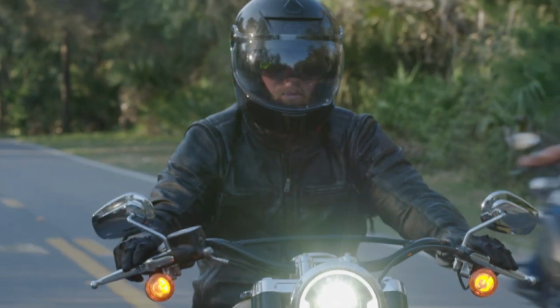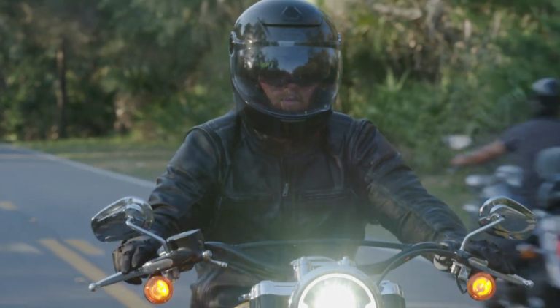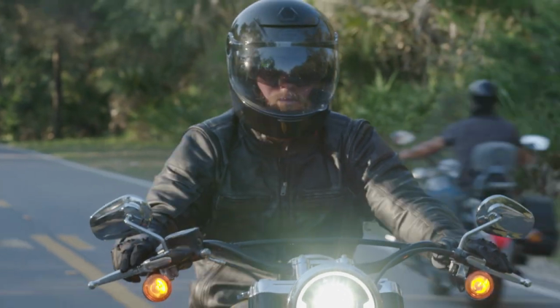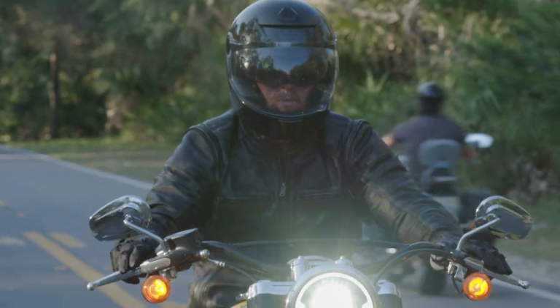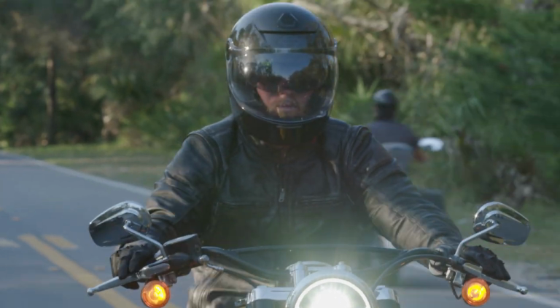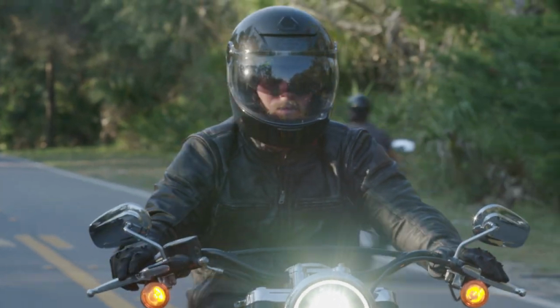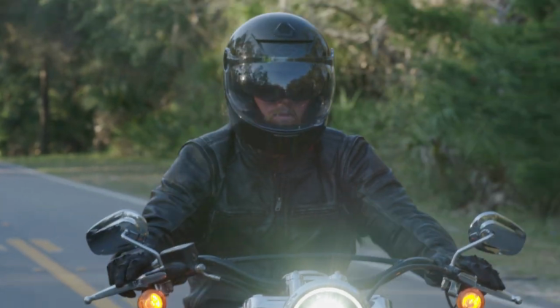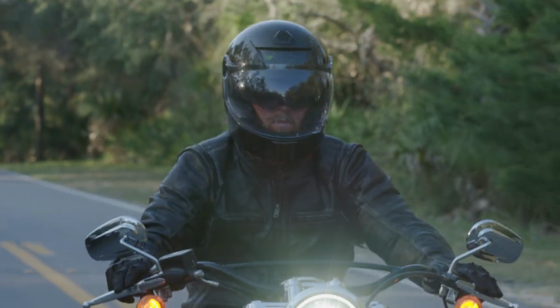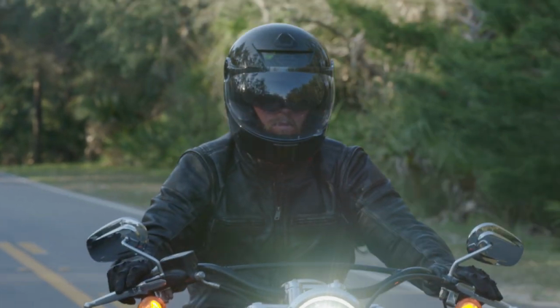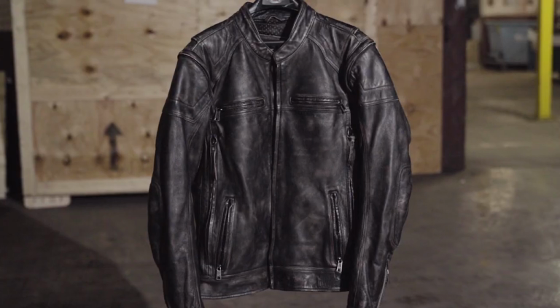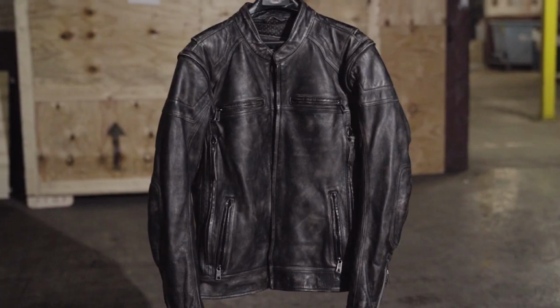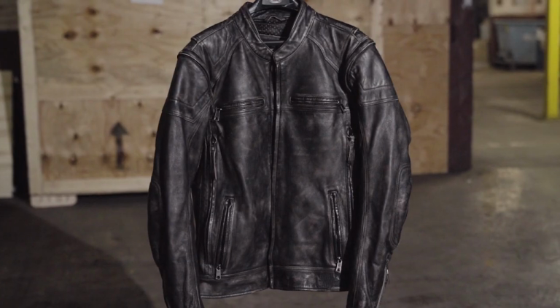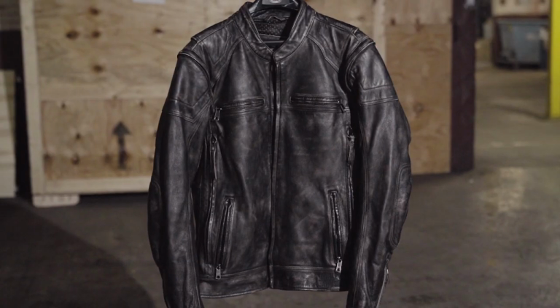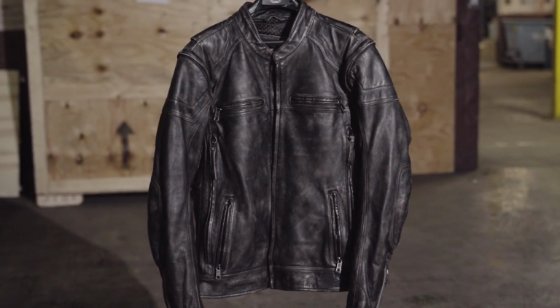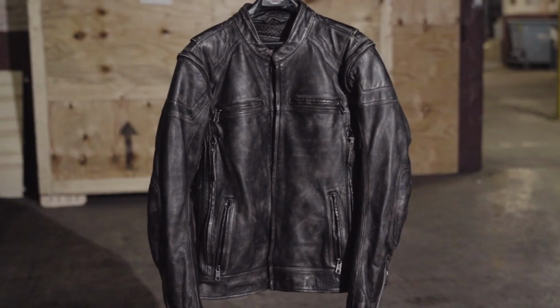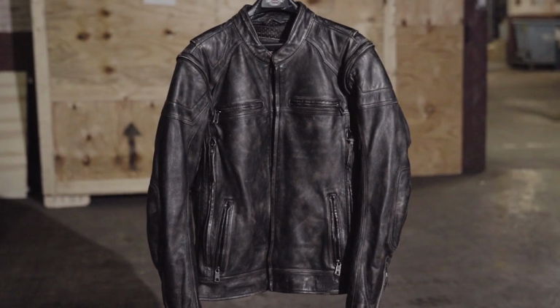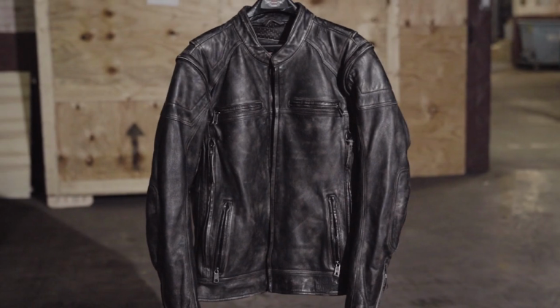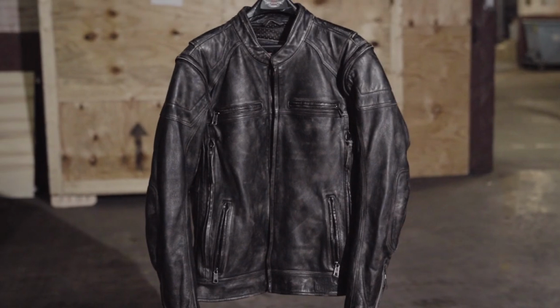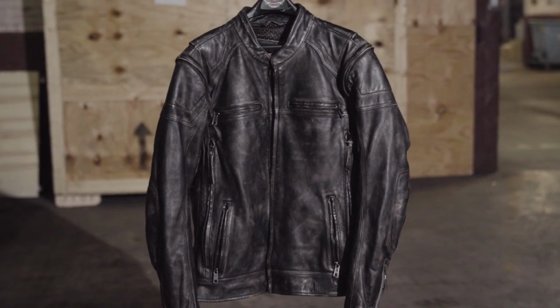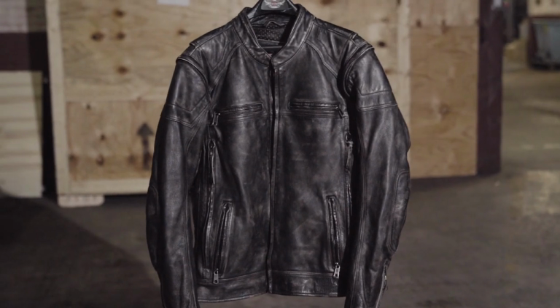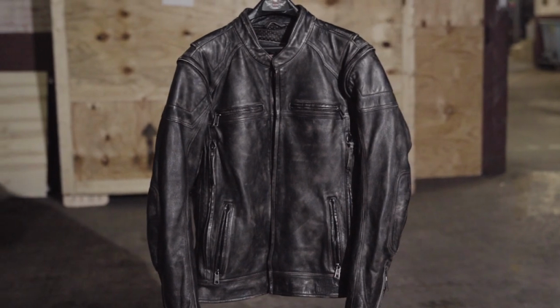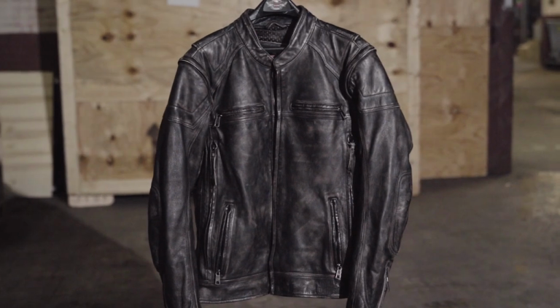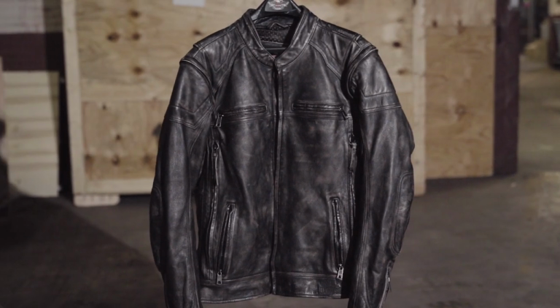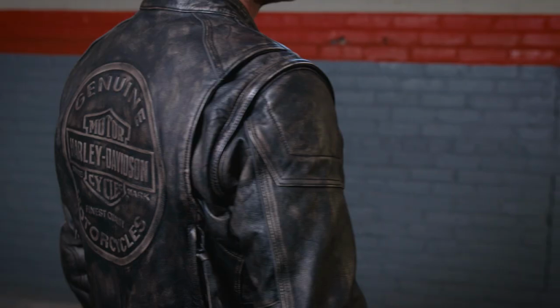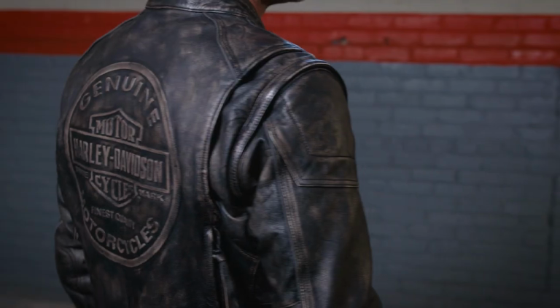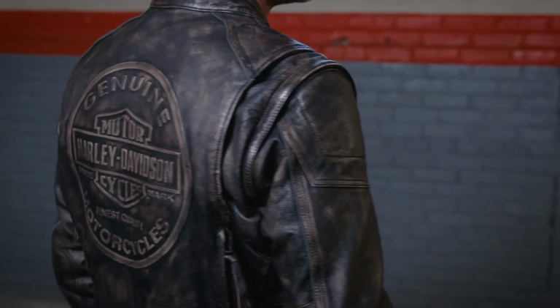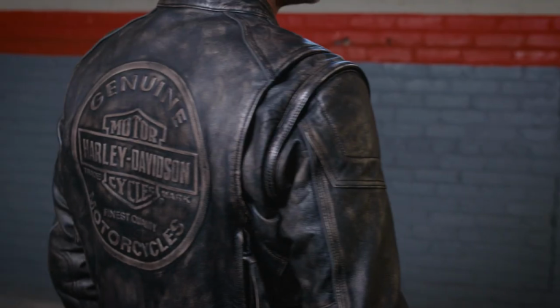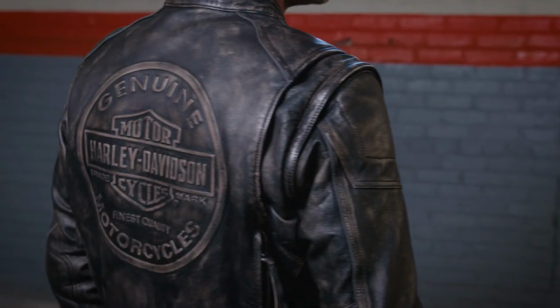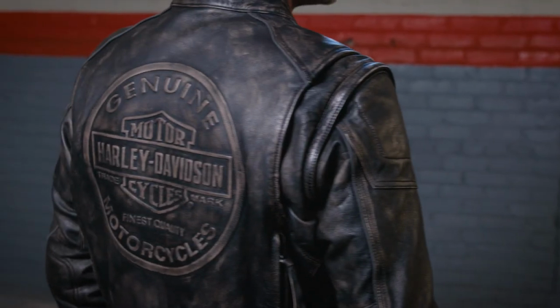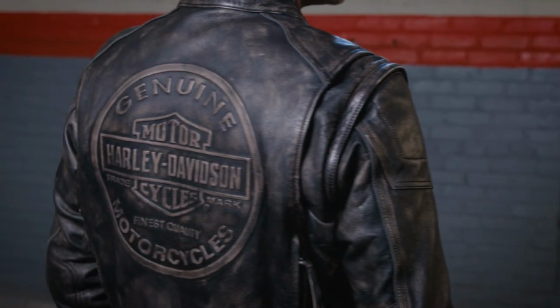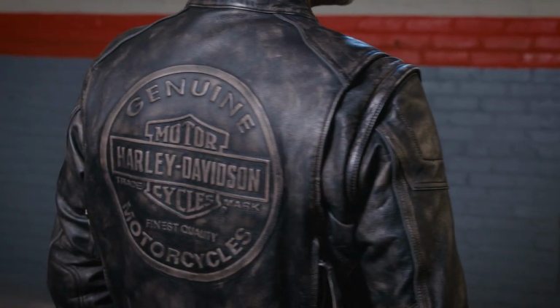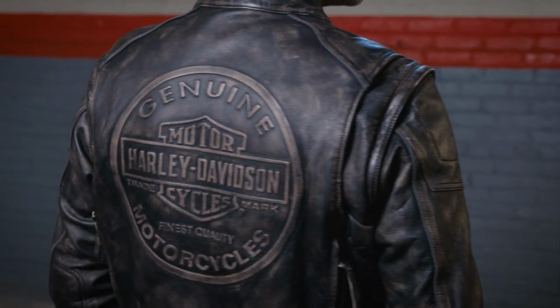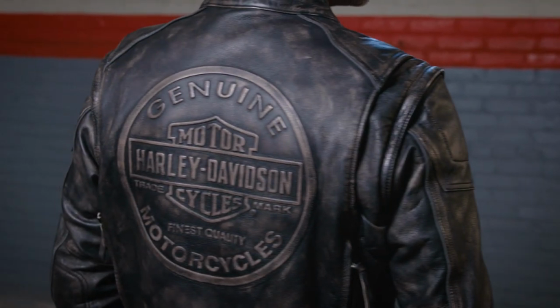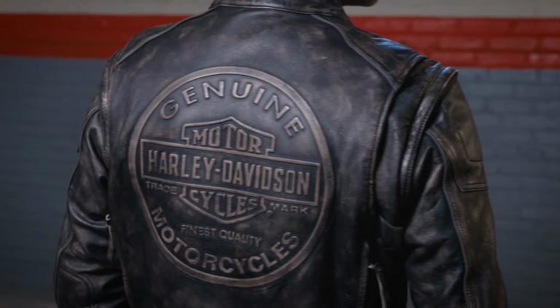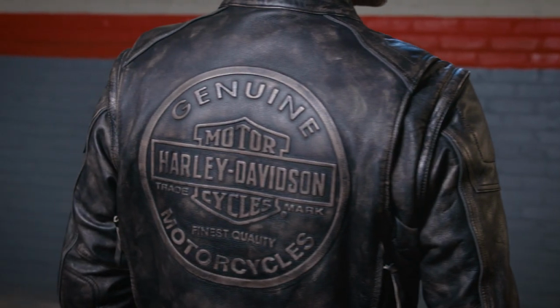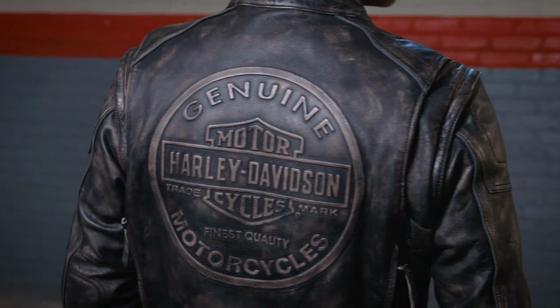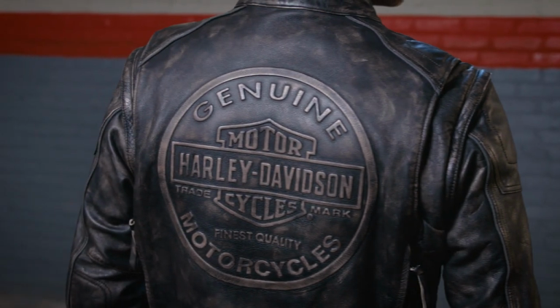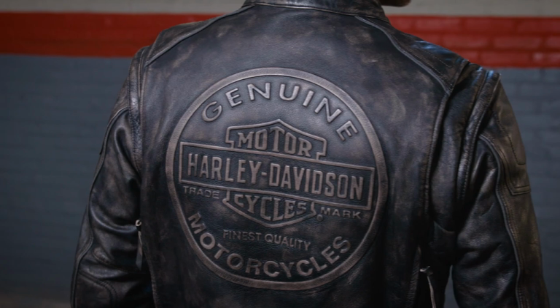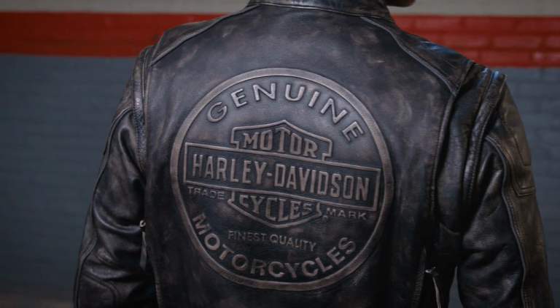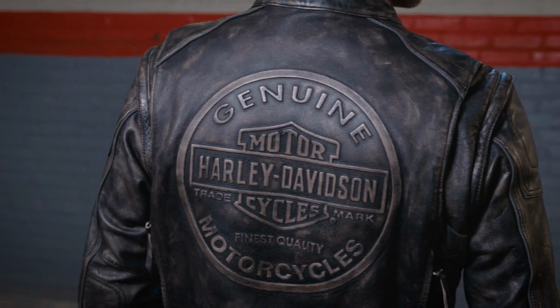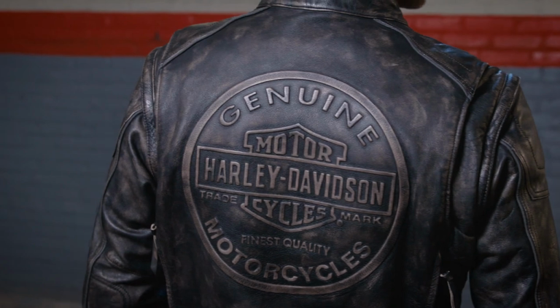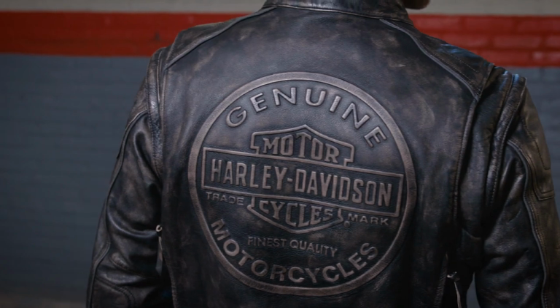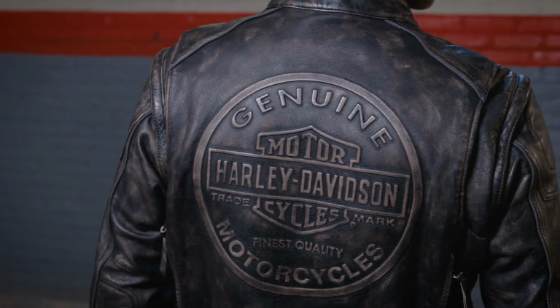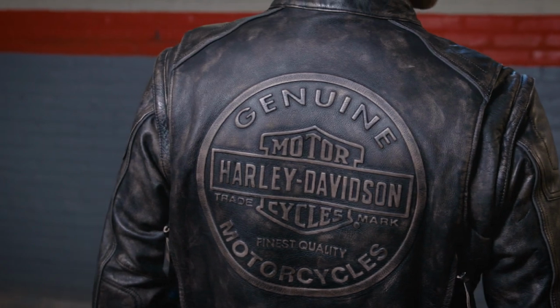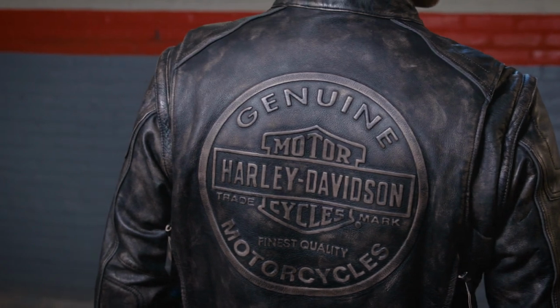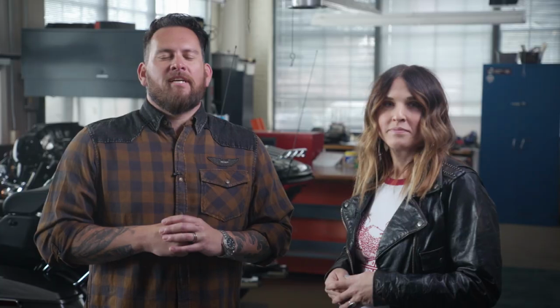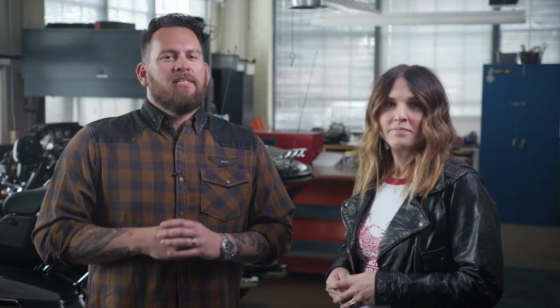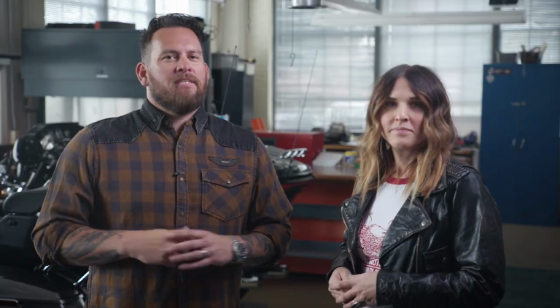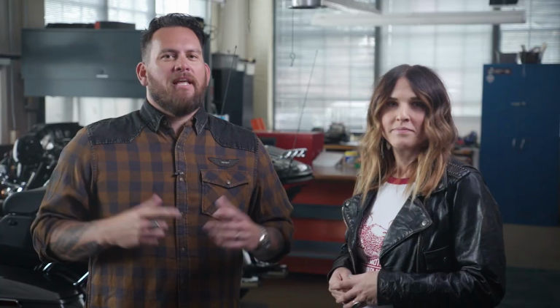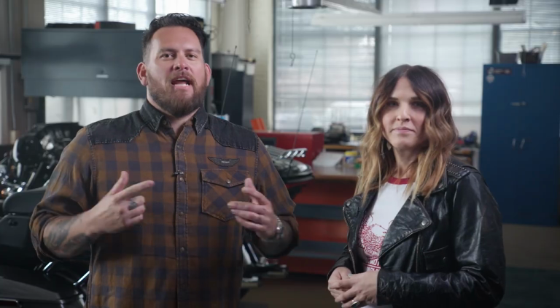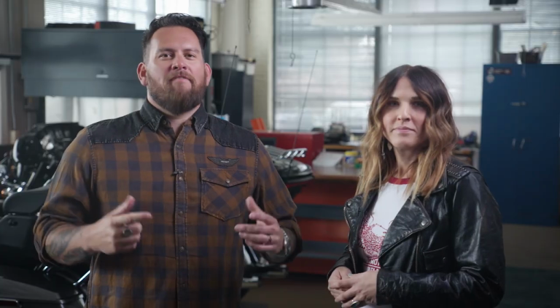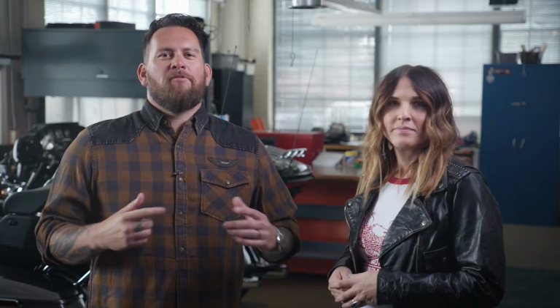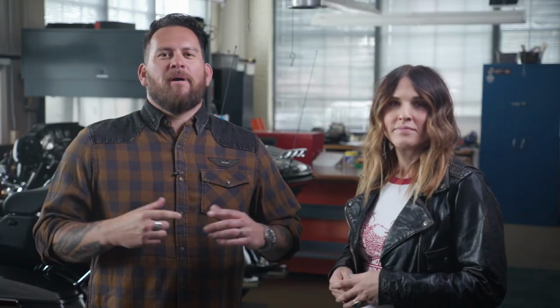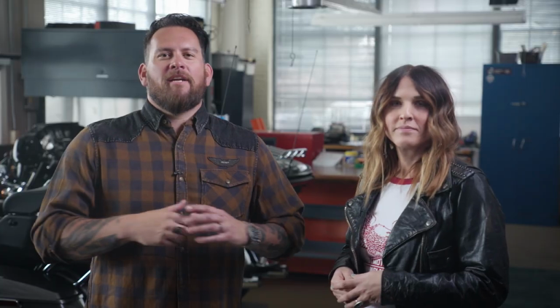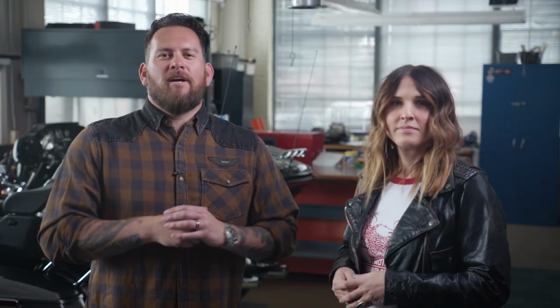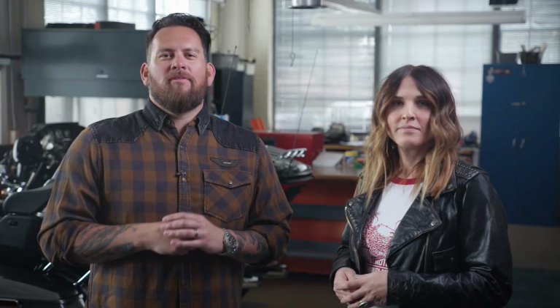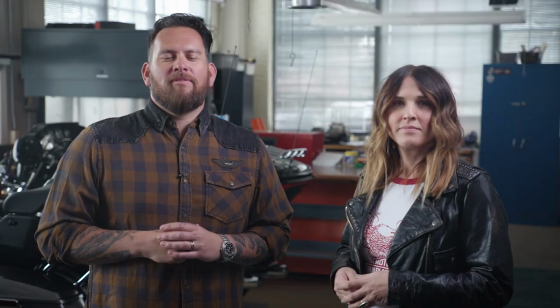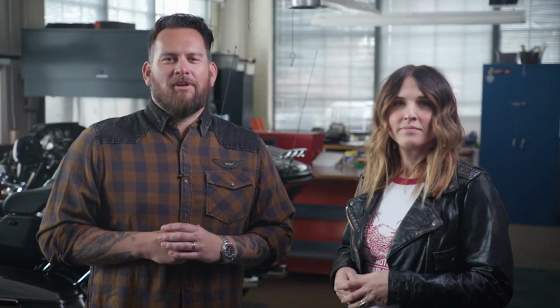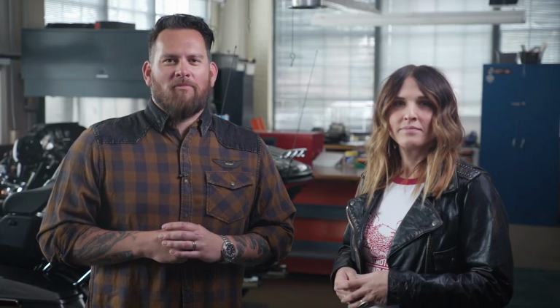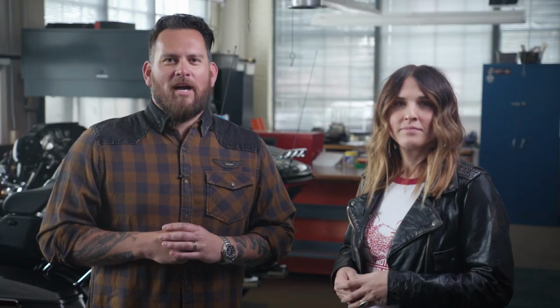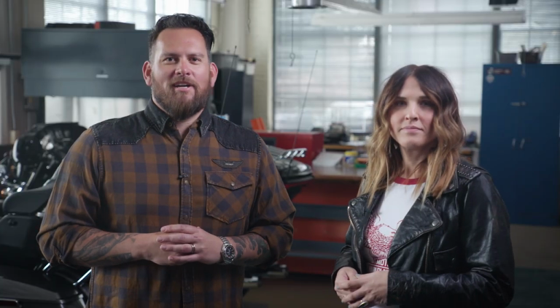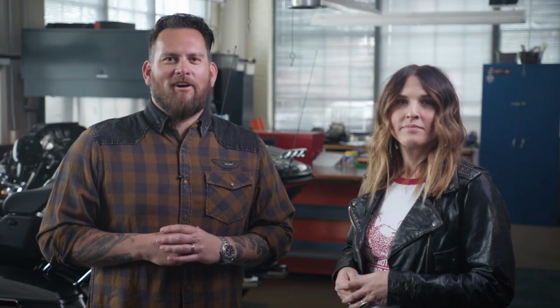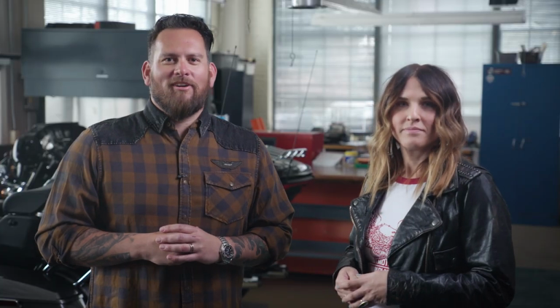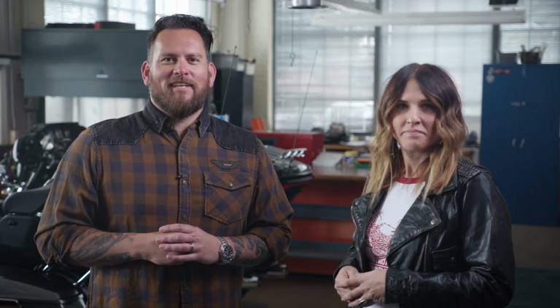And last but not least, this jacket has a great vintage look, and on the back has a large embossed classic graphic to let everybody know you're riding a Harley.